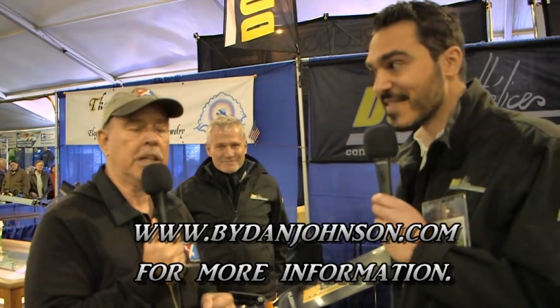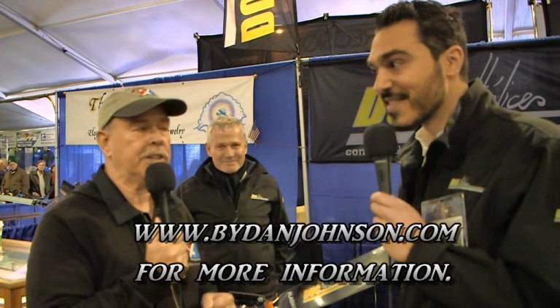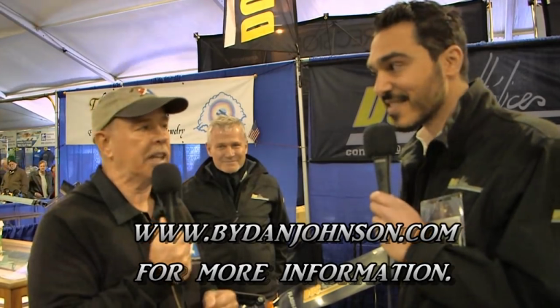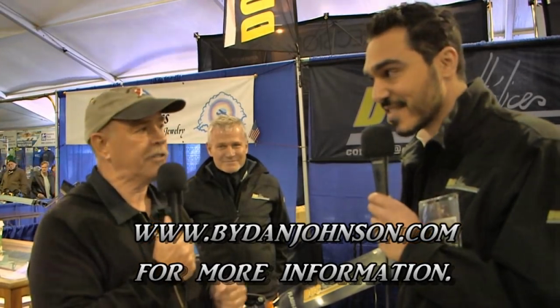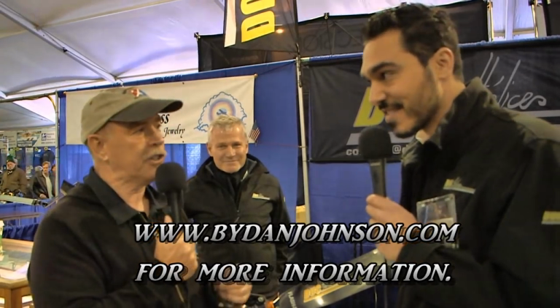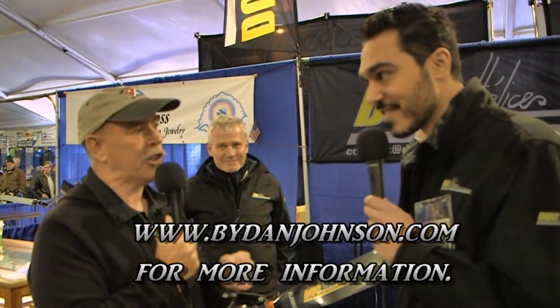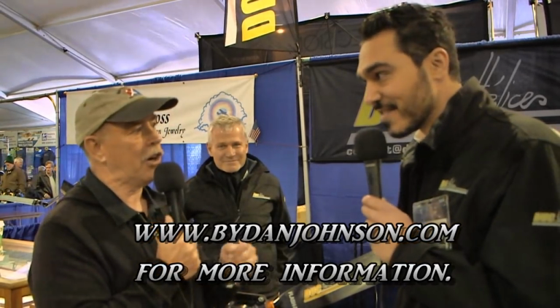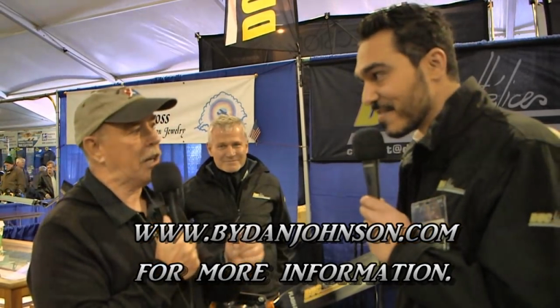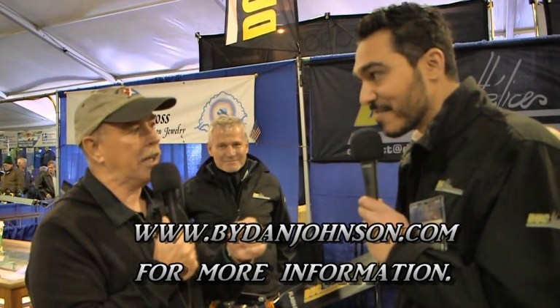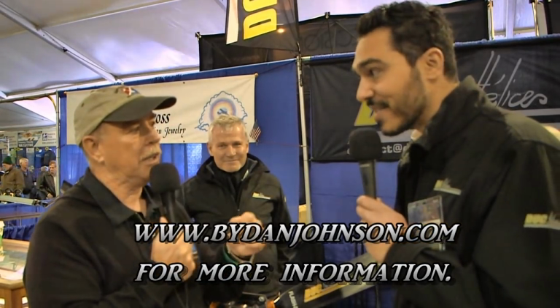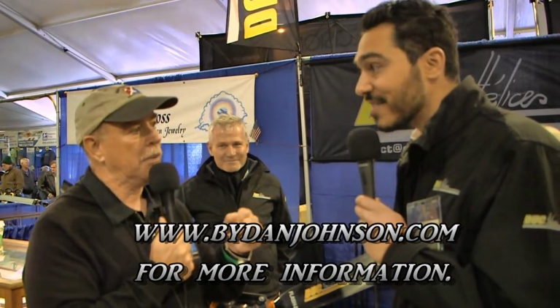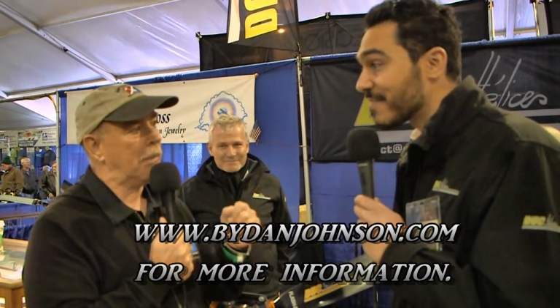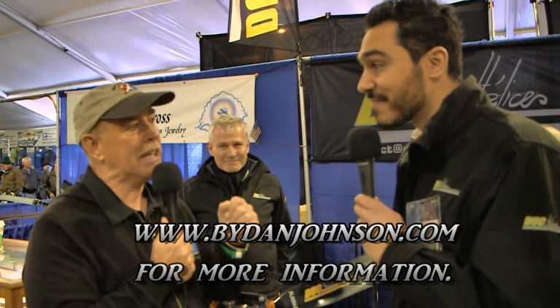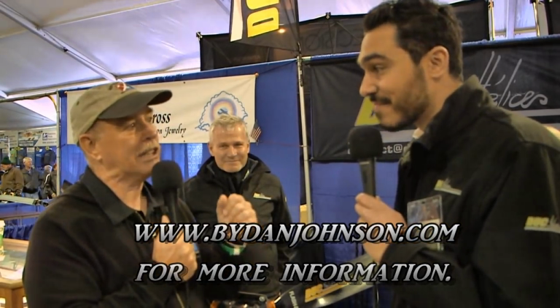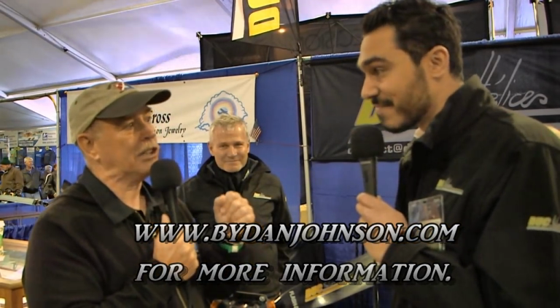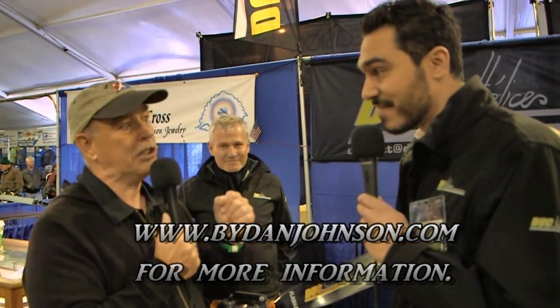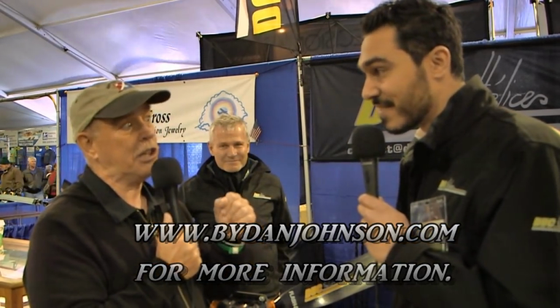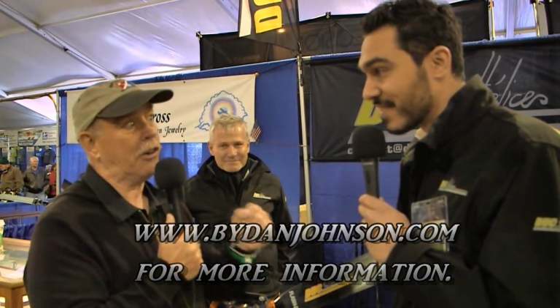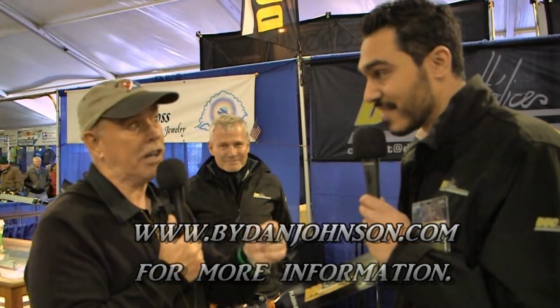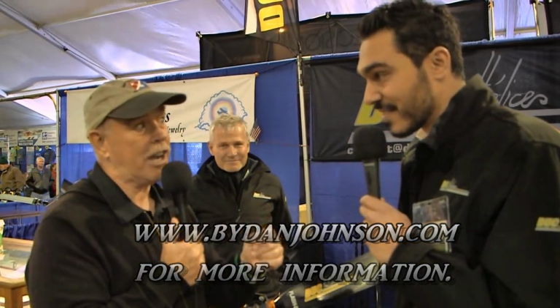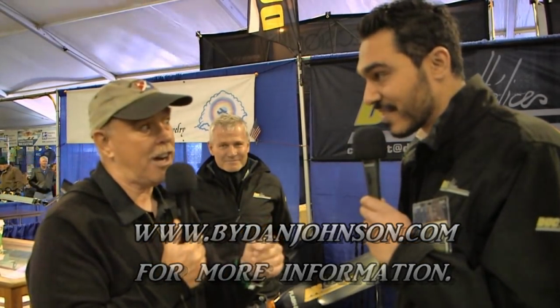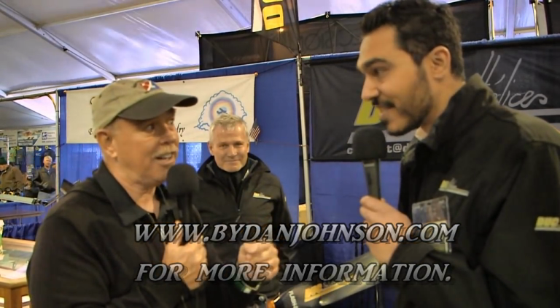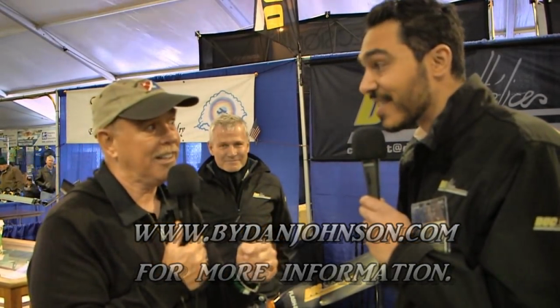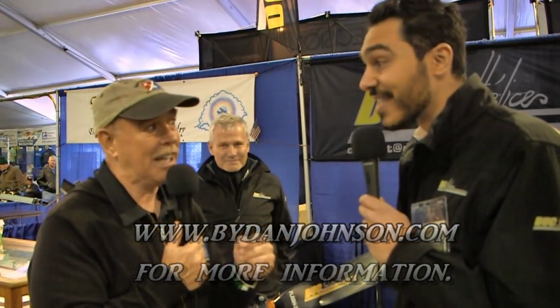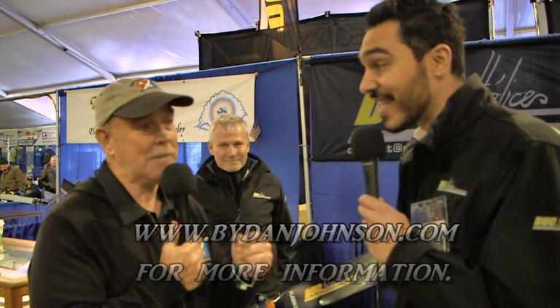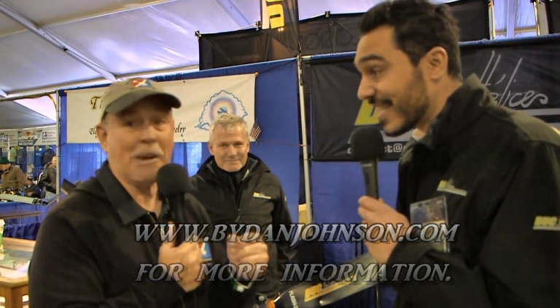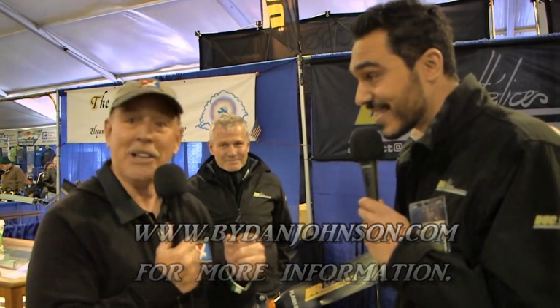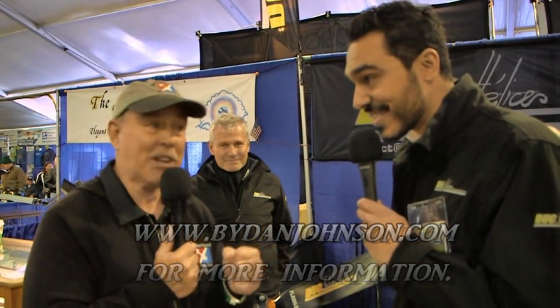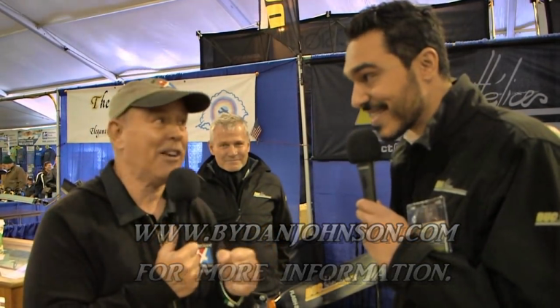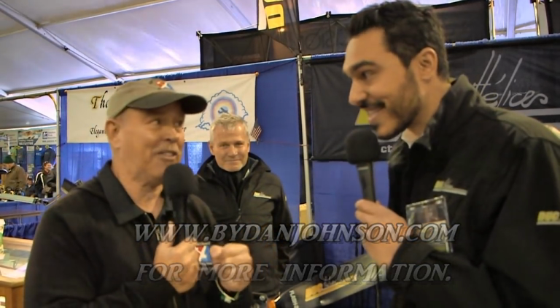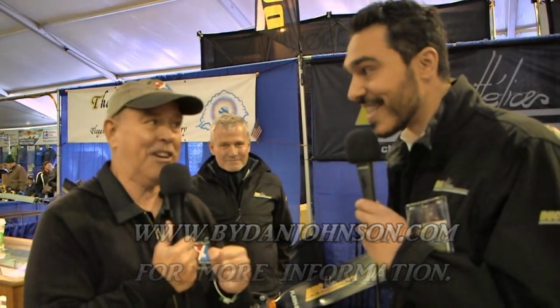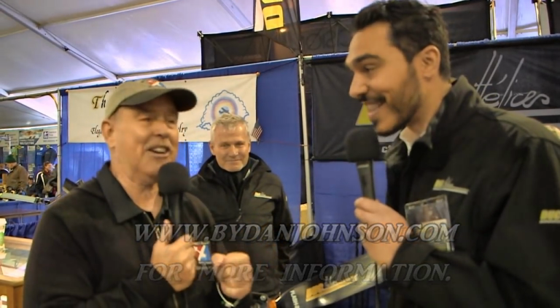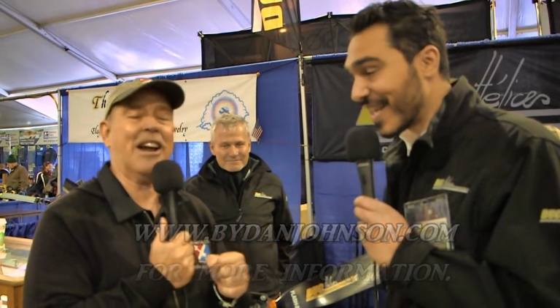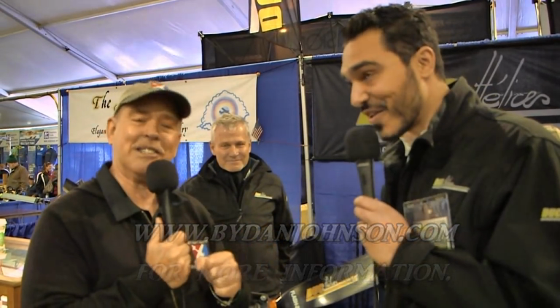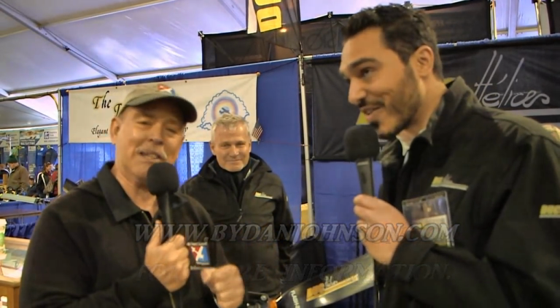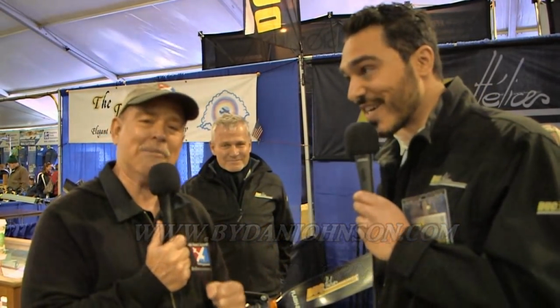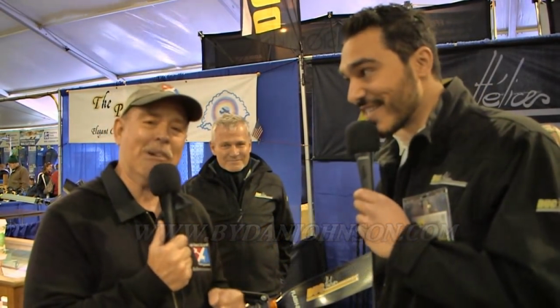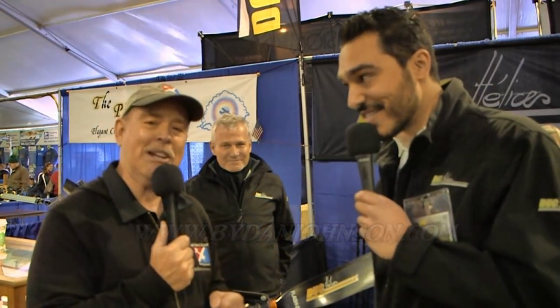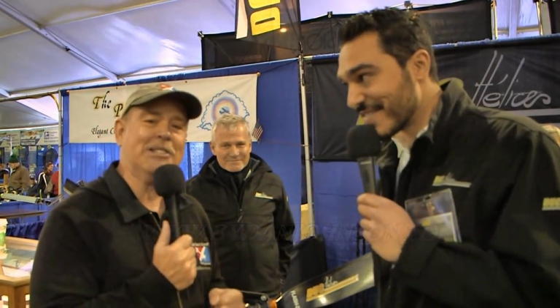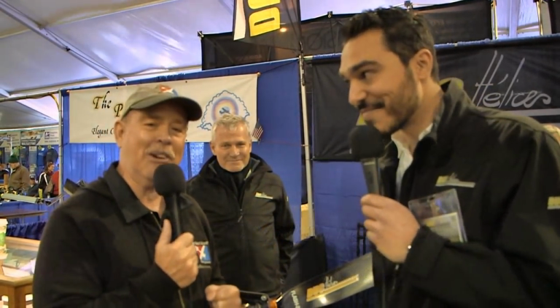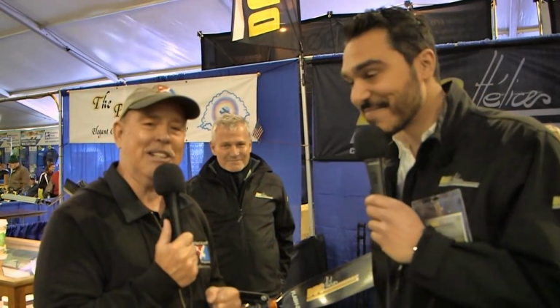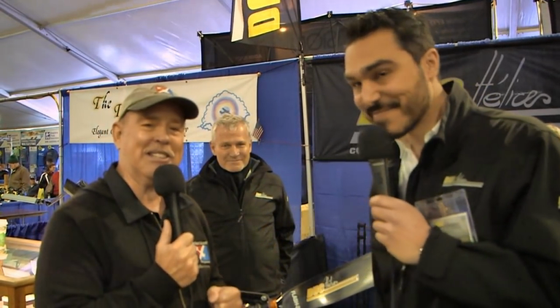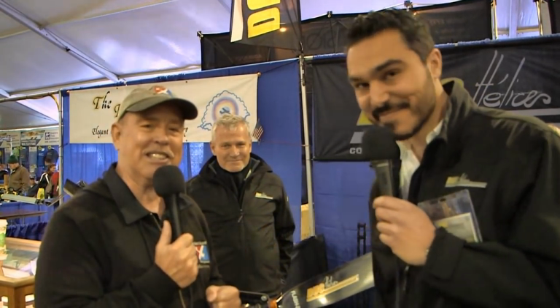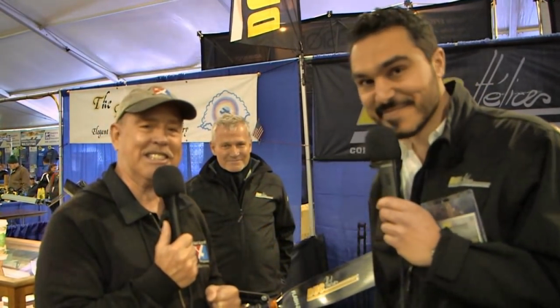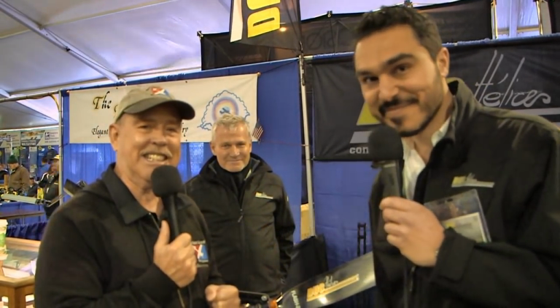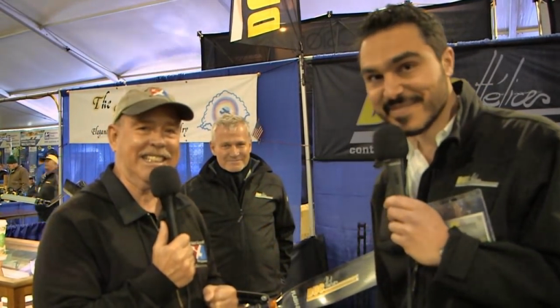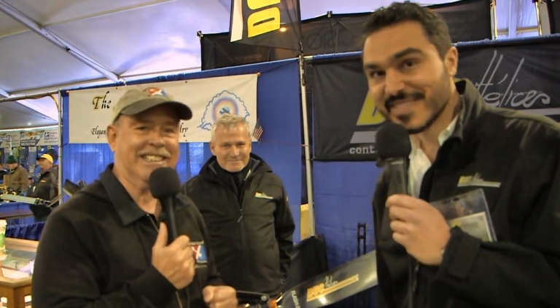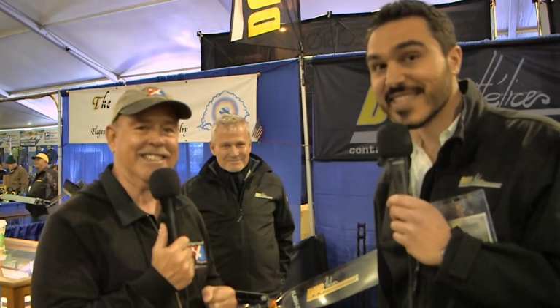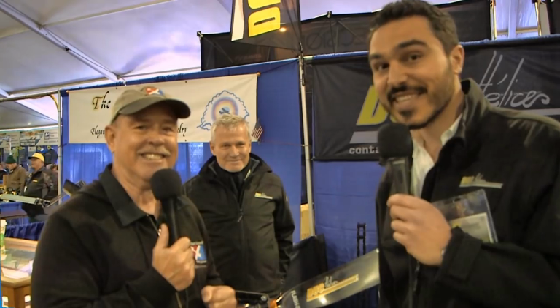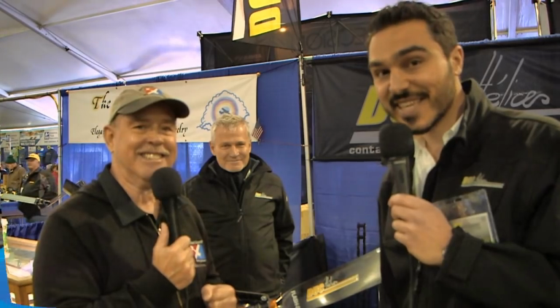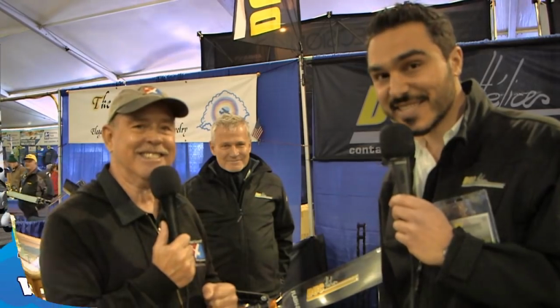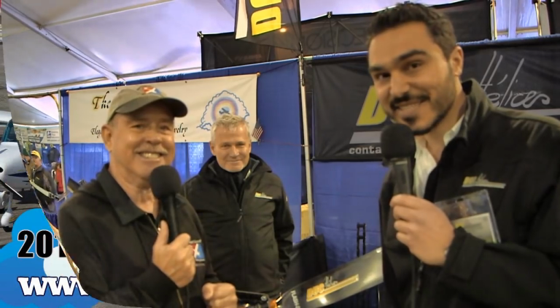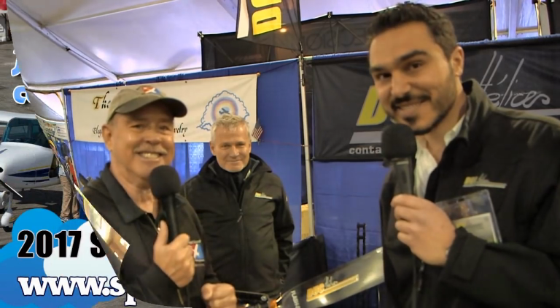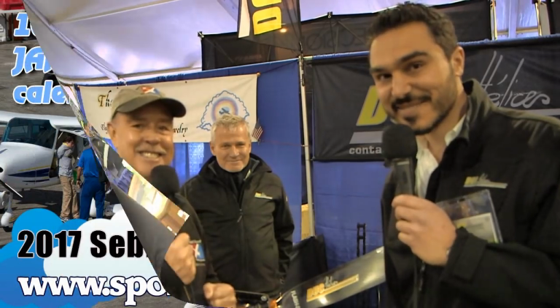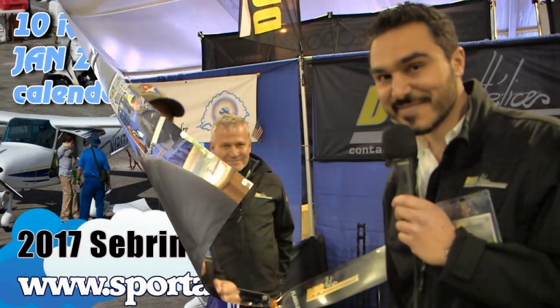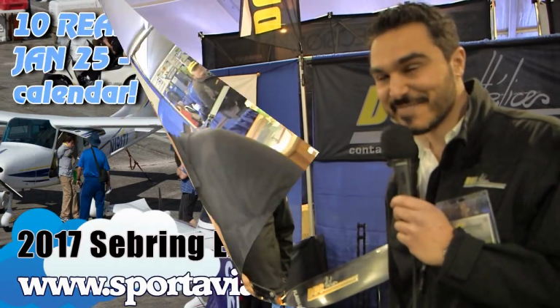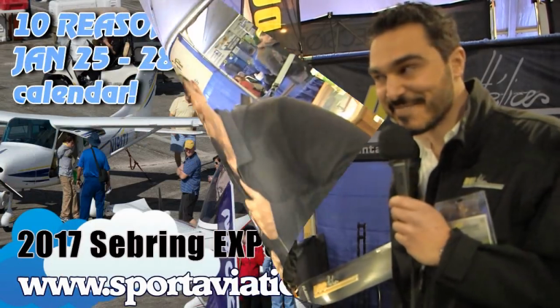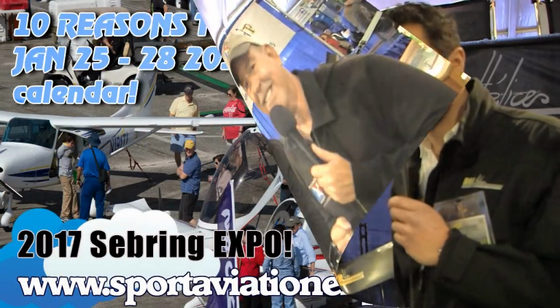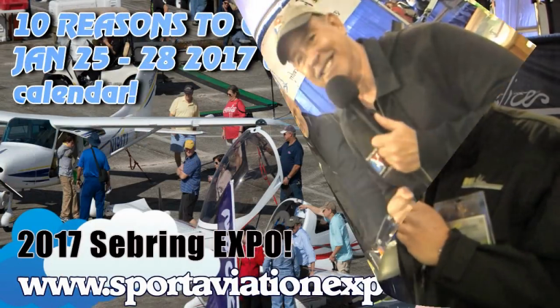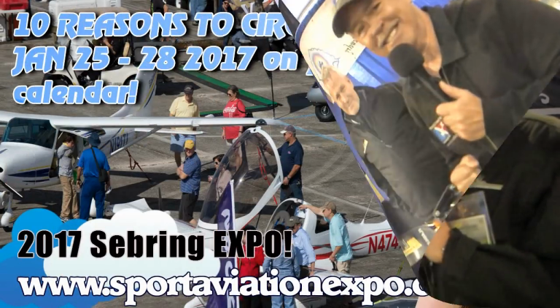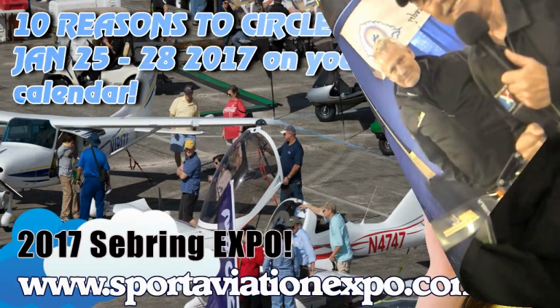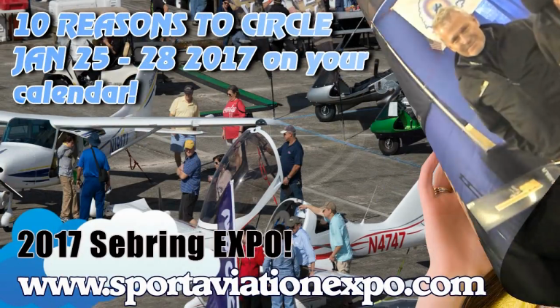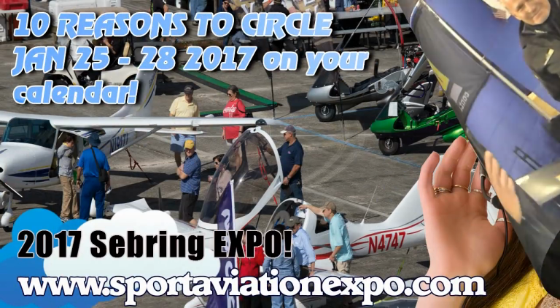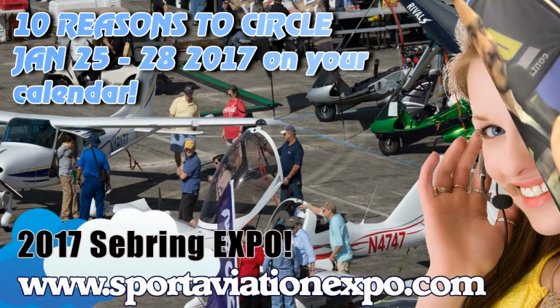Thanks for joining Michael Dedirion and myself here at Sebring 2016. Thank you.